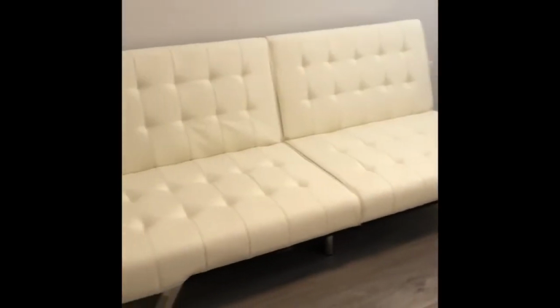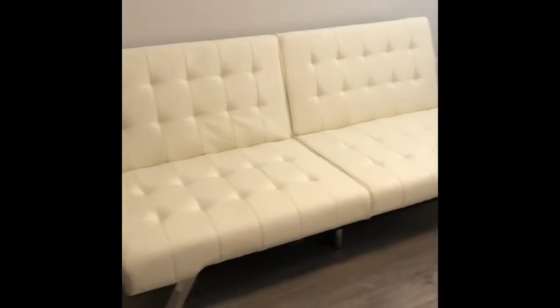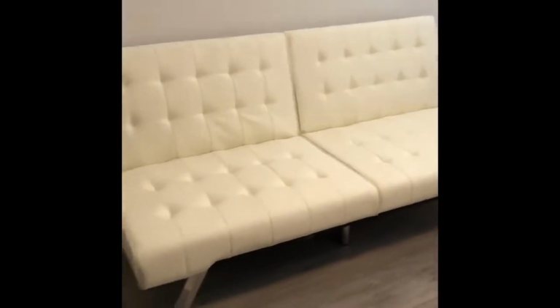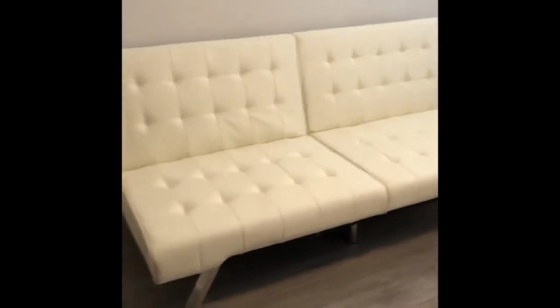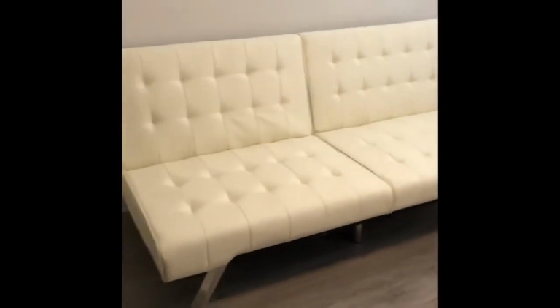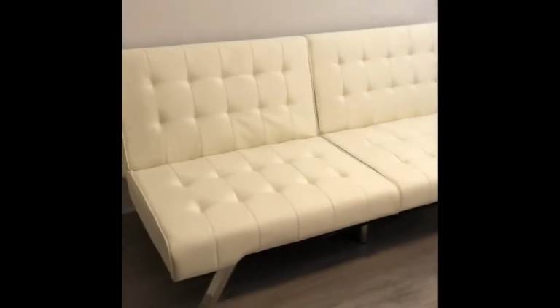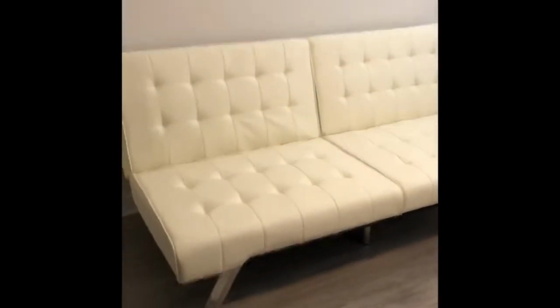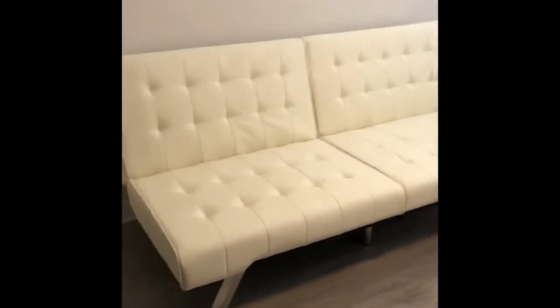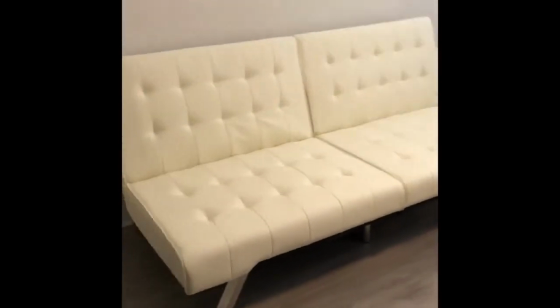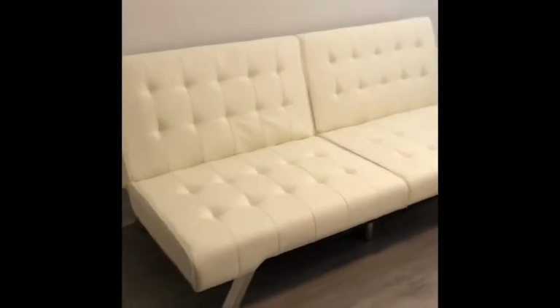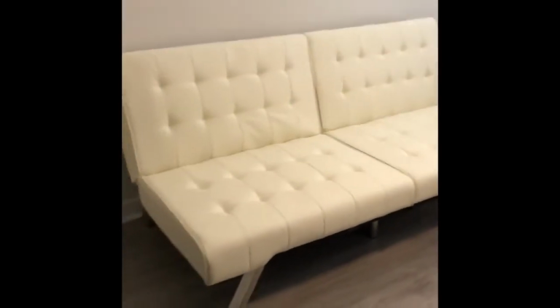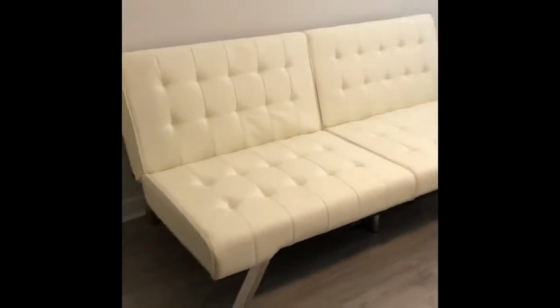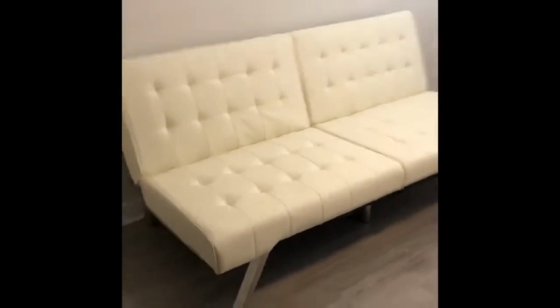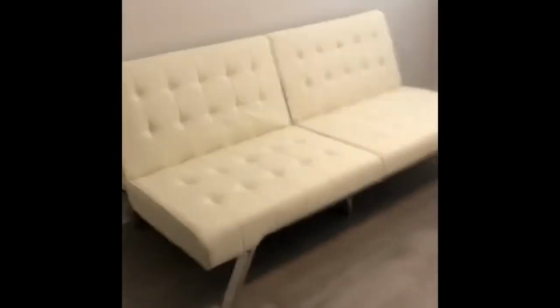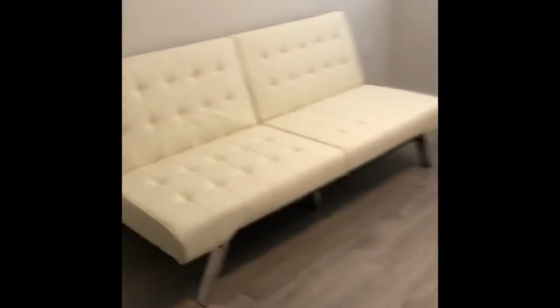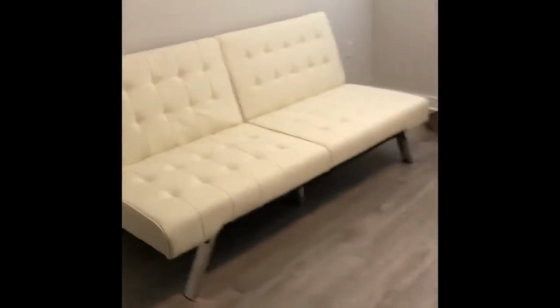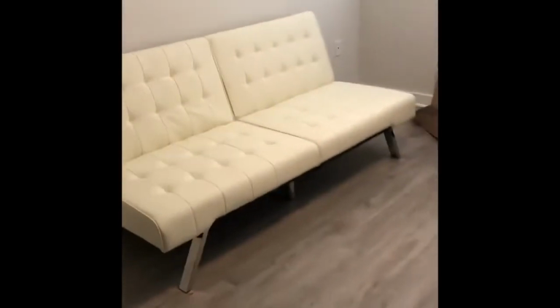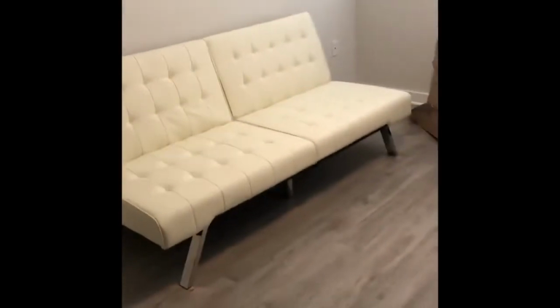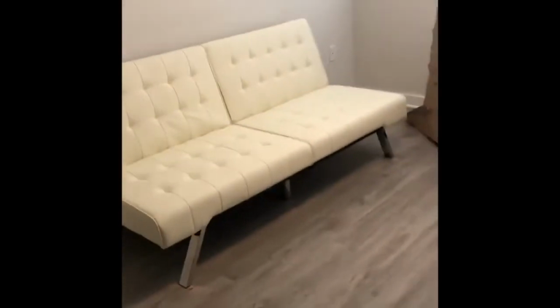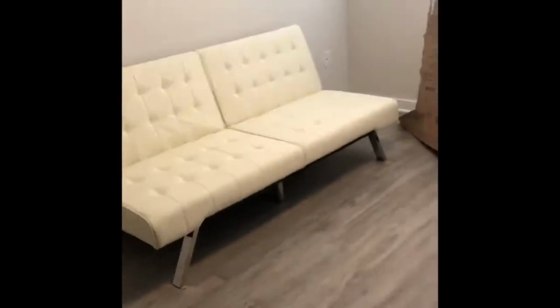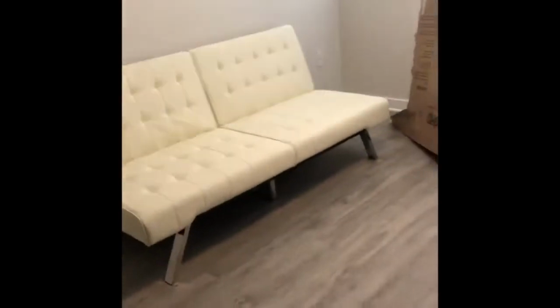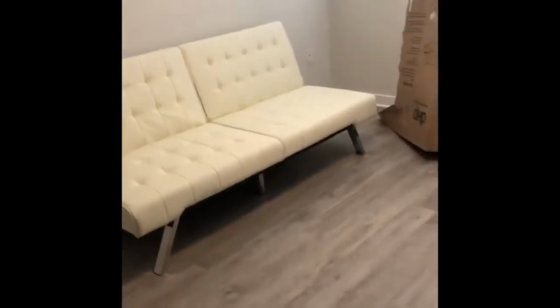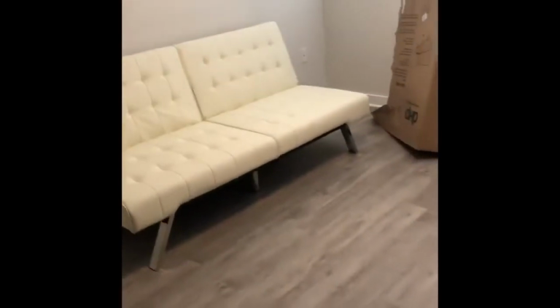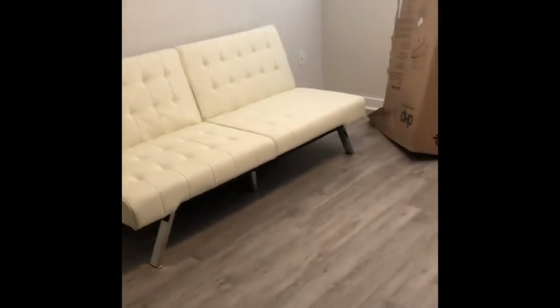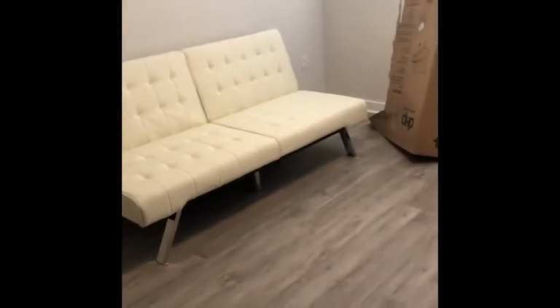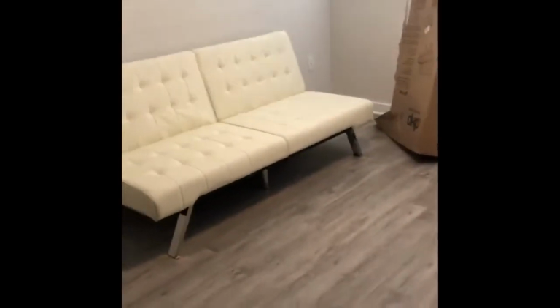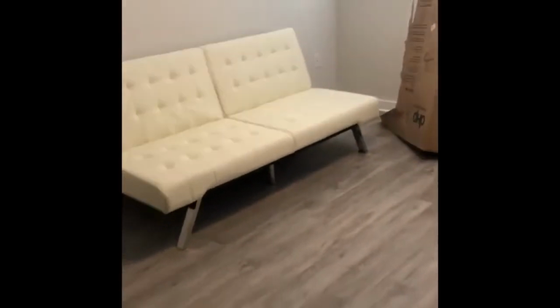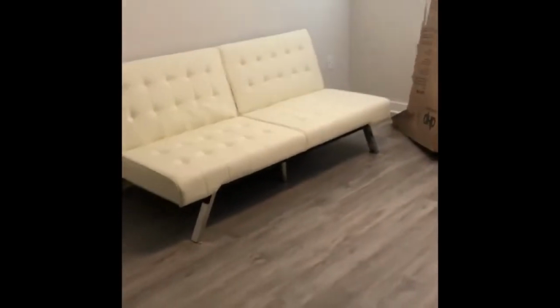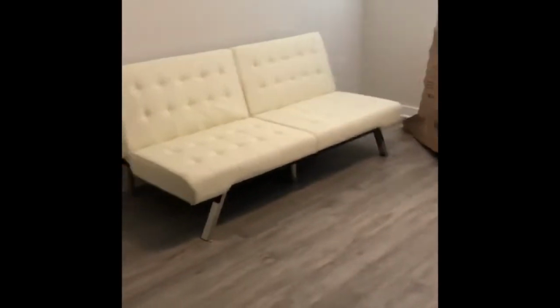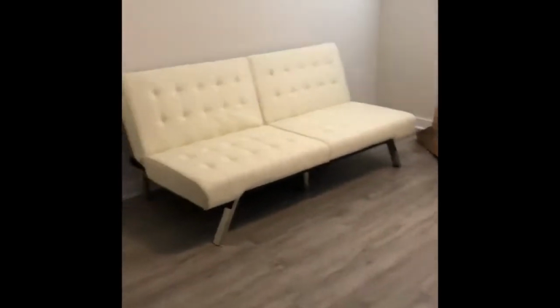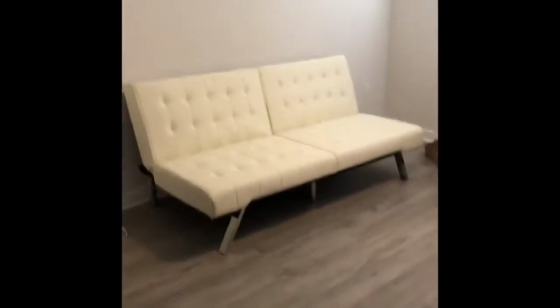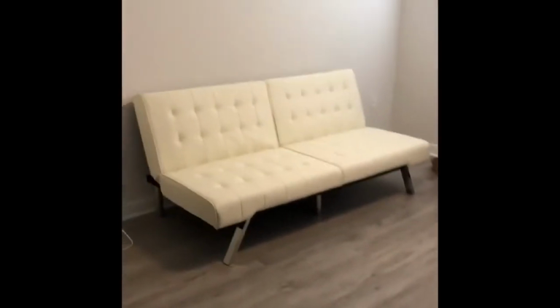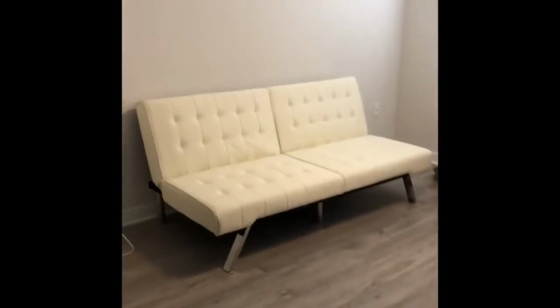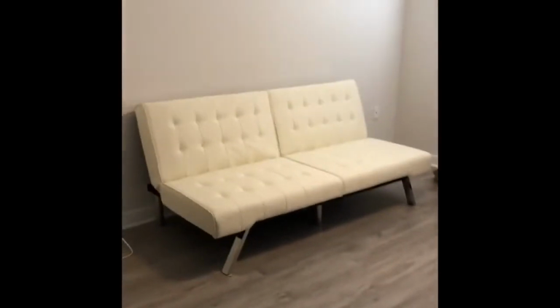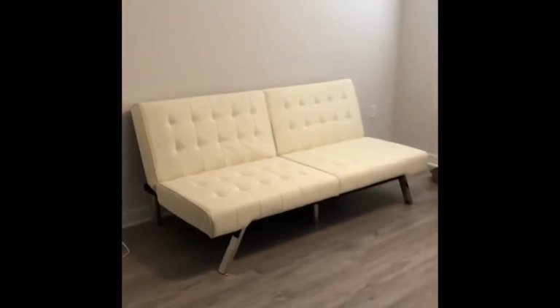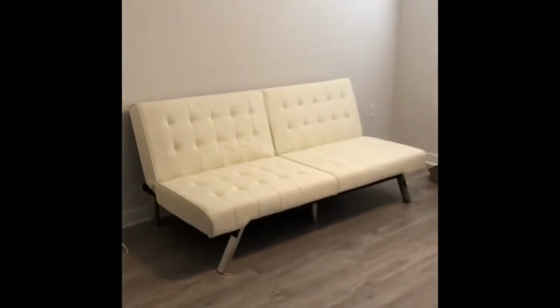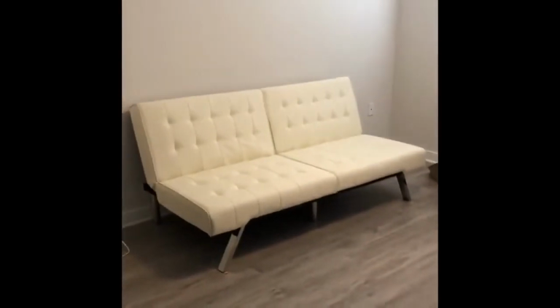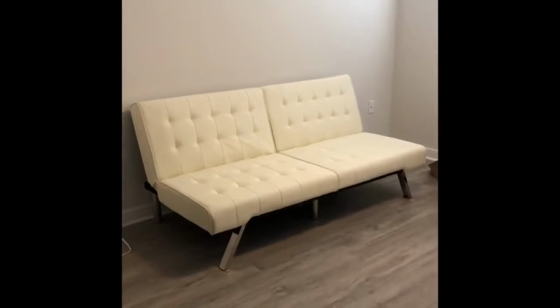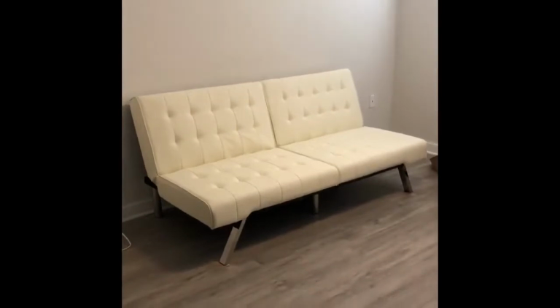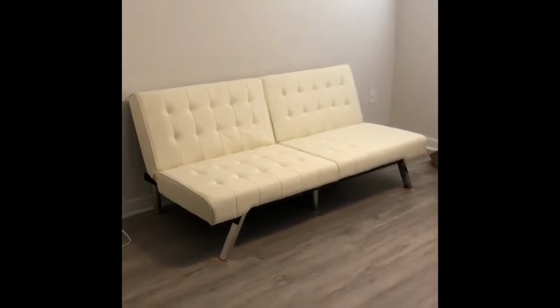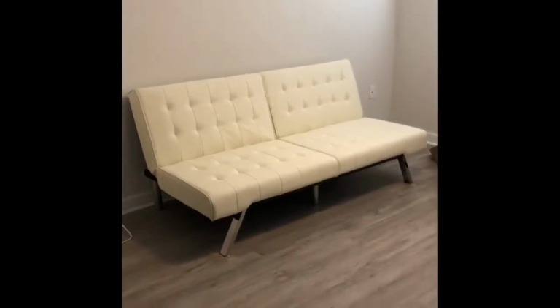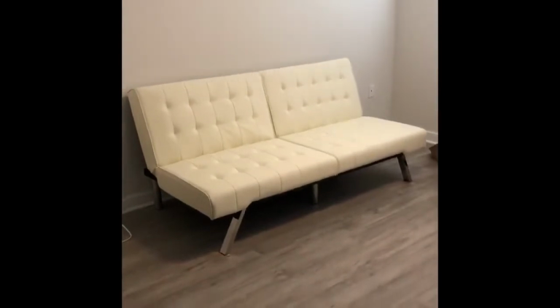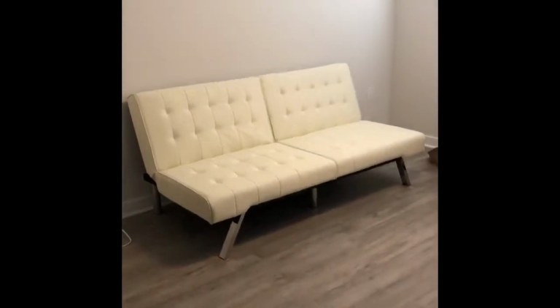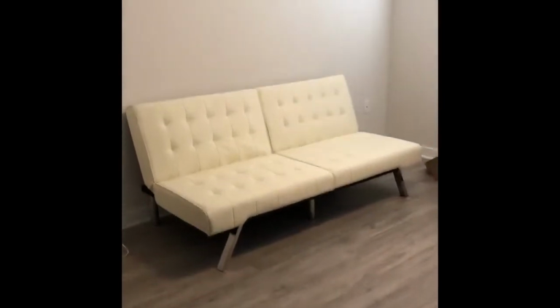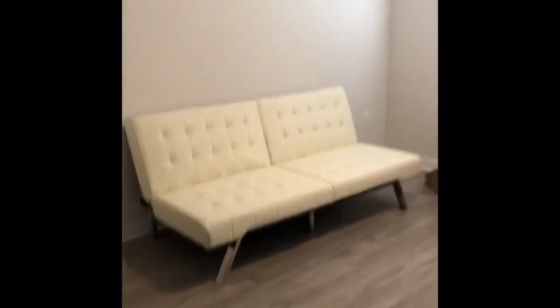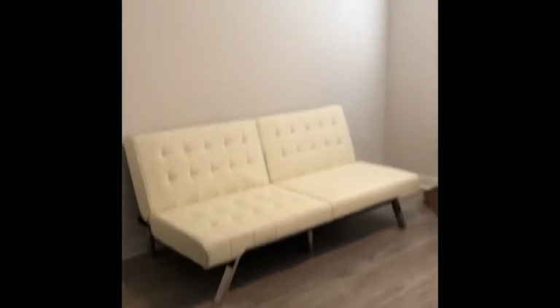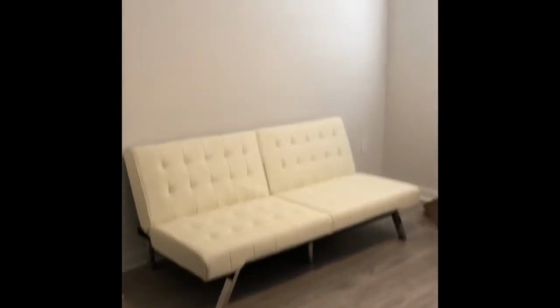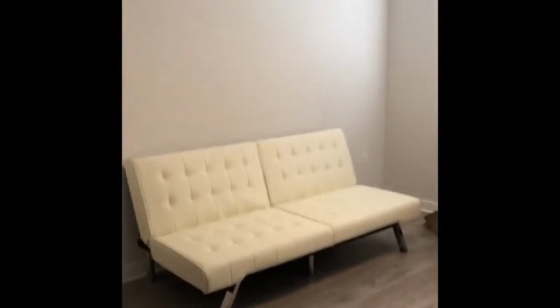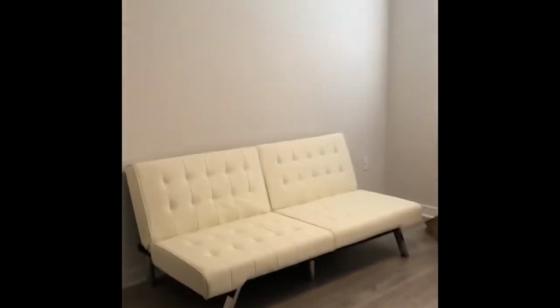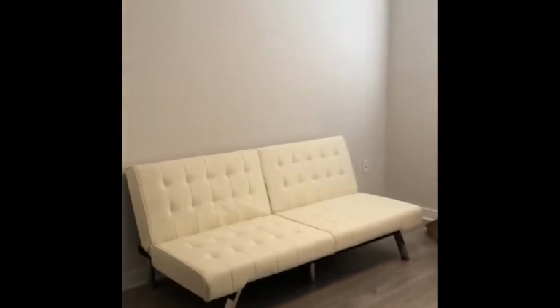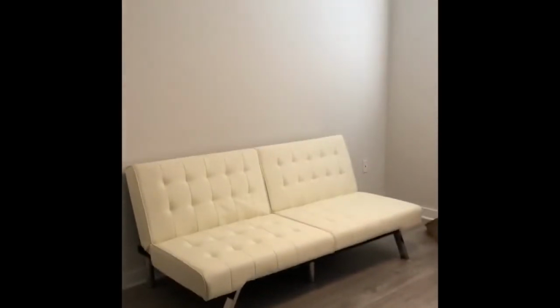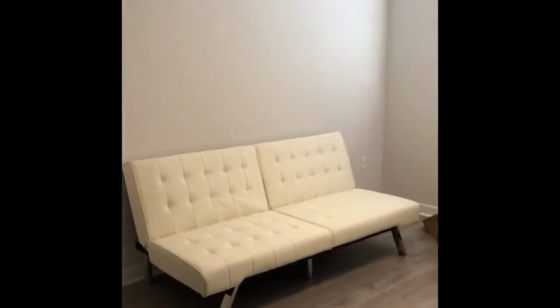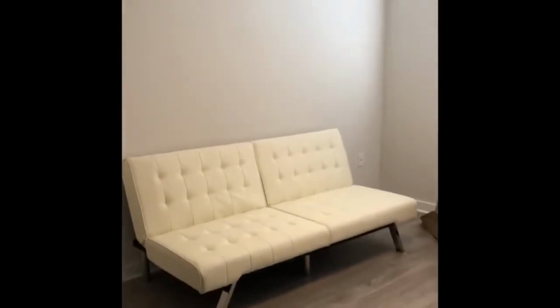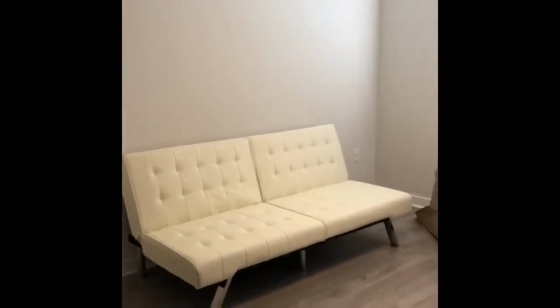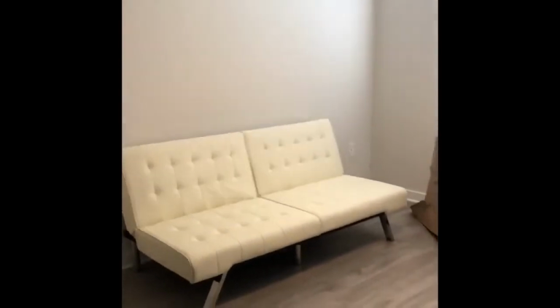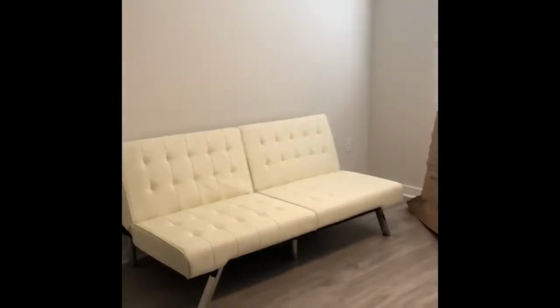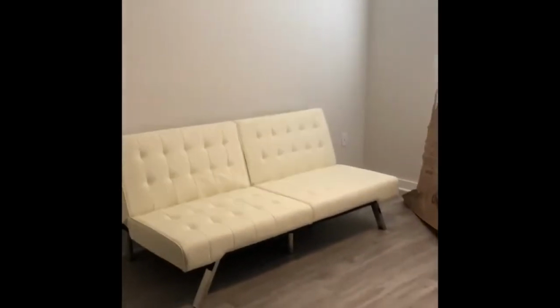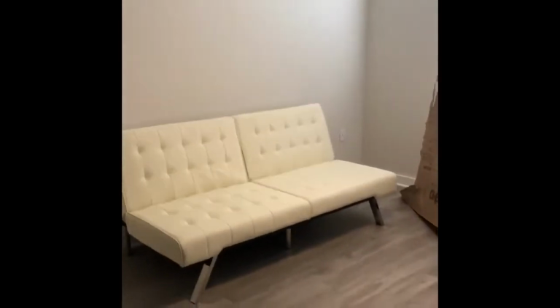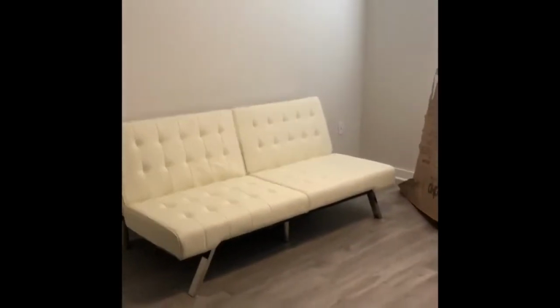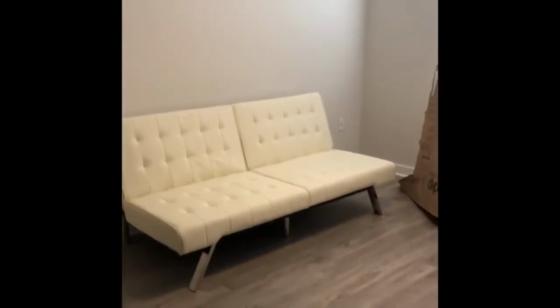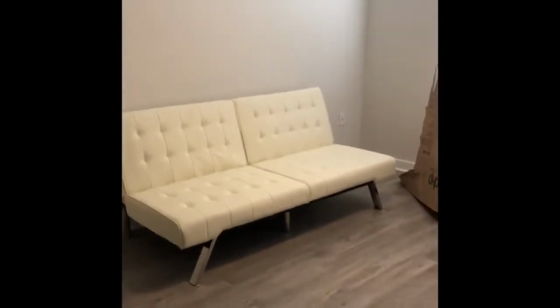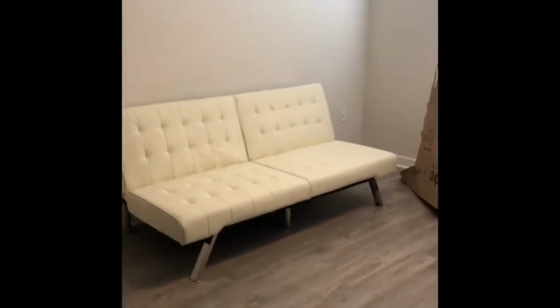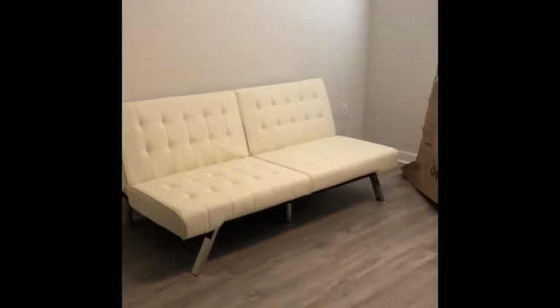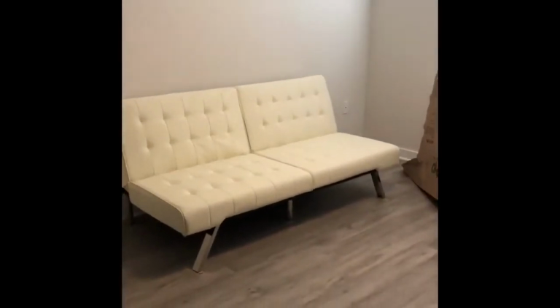Let me step back so y'all can see everything — the whole thing. It looks good, and I can't wait to finish decorating in here.